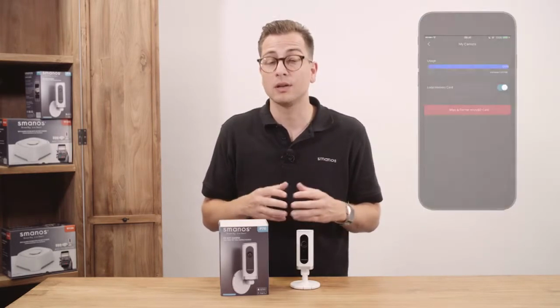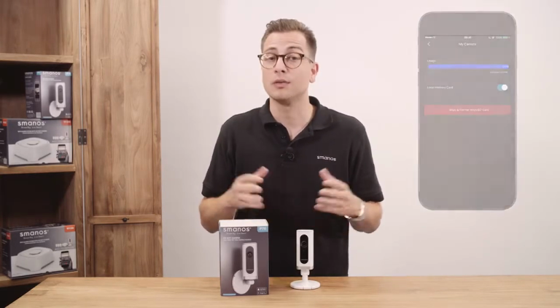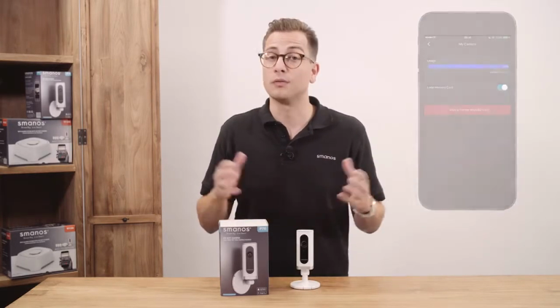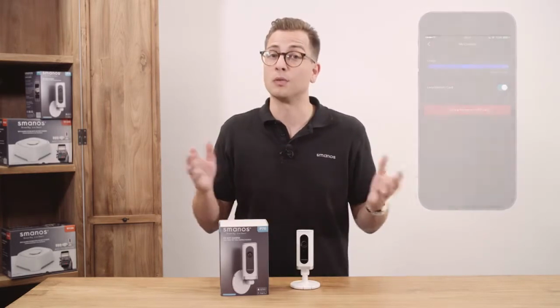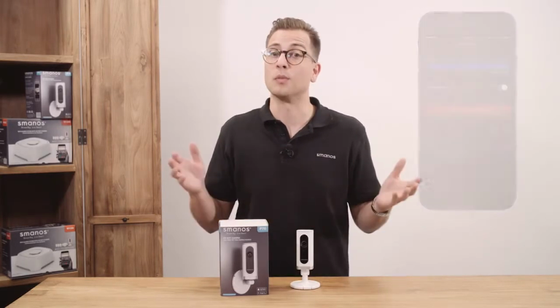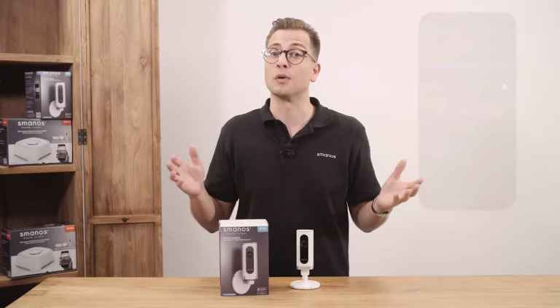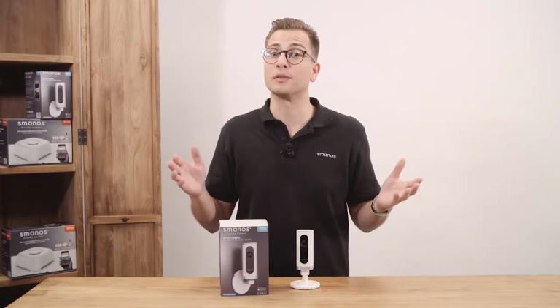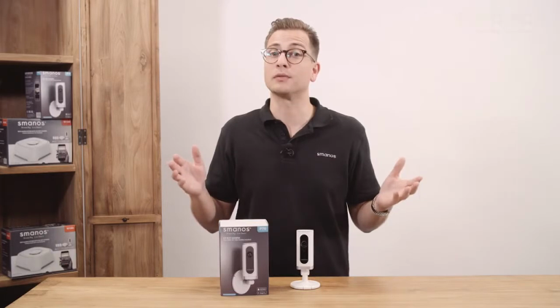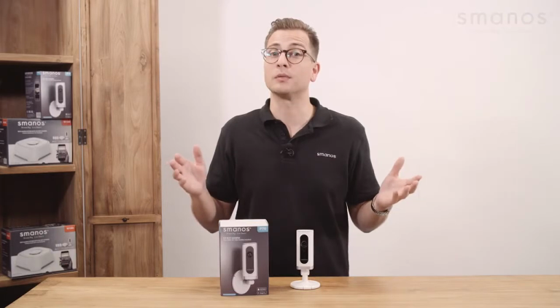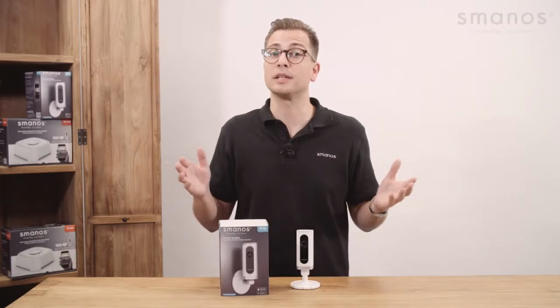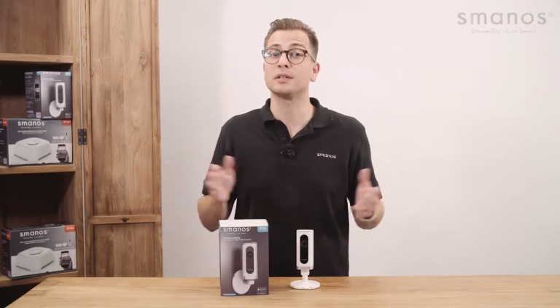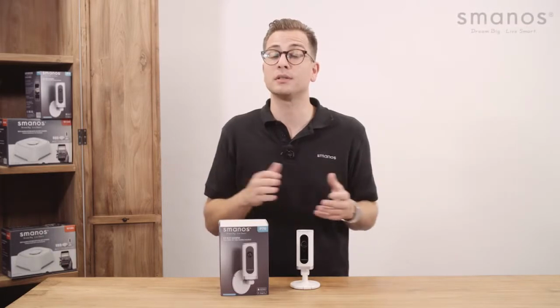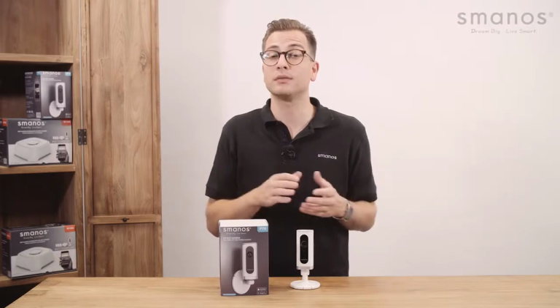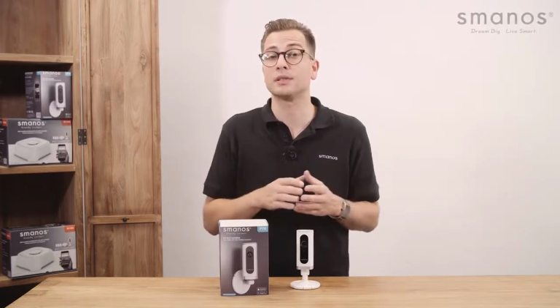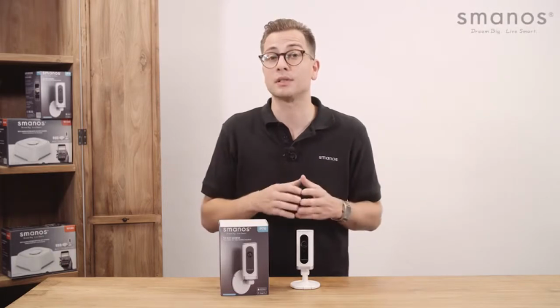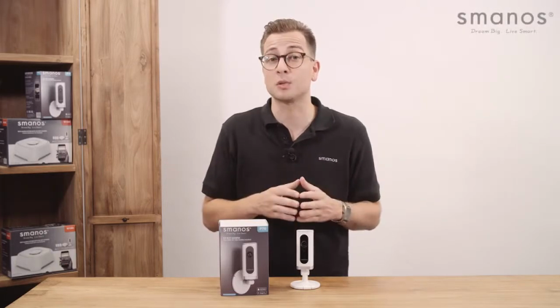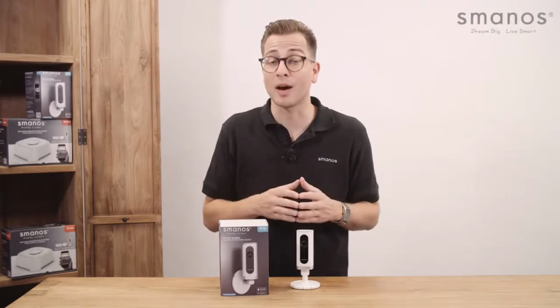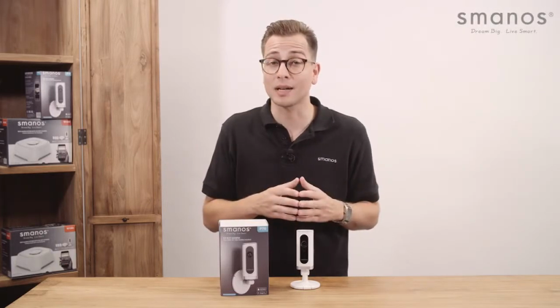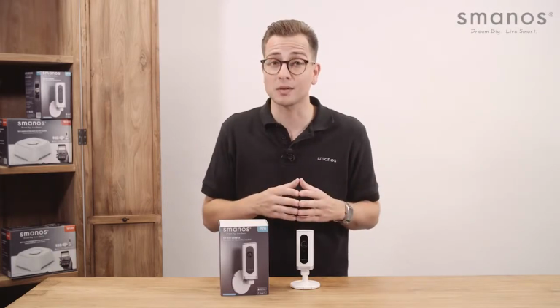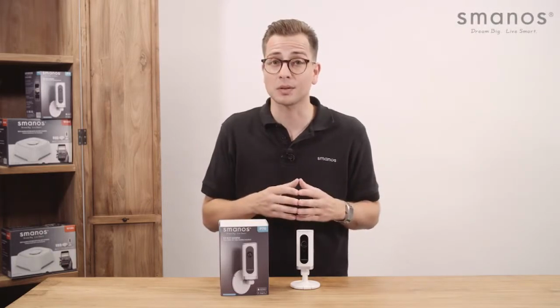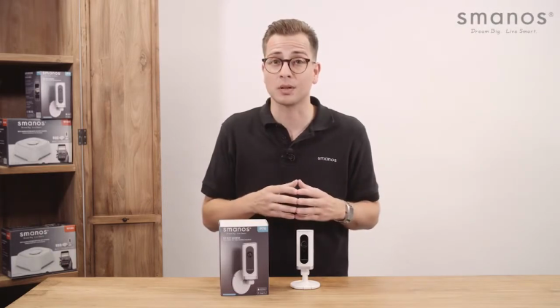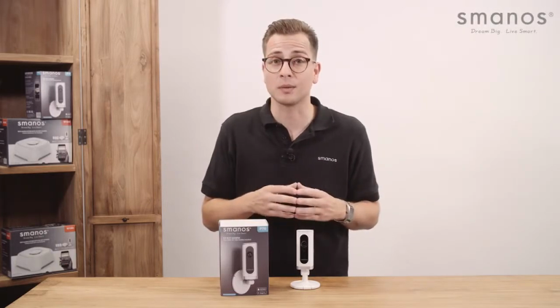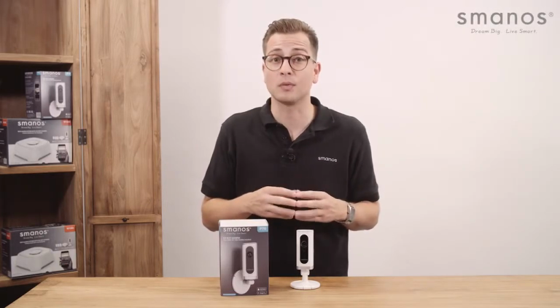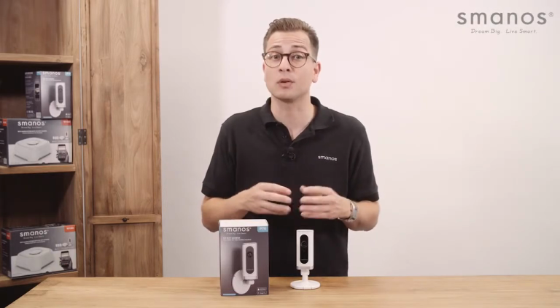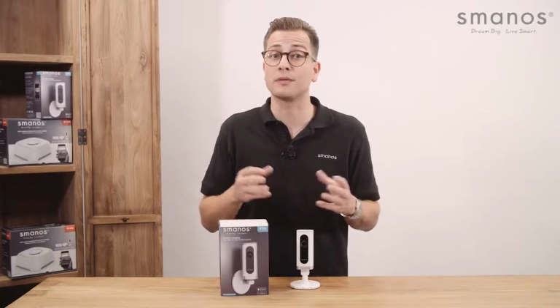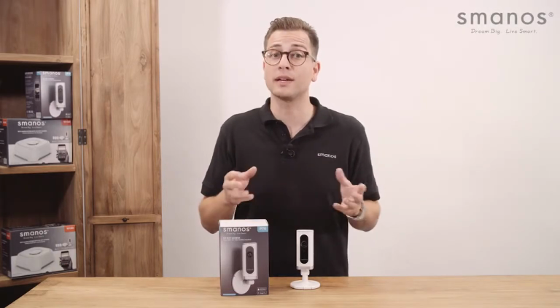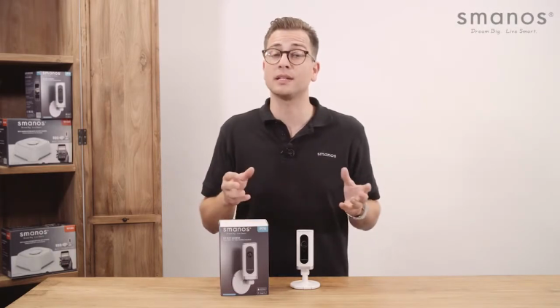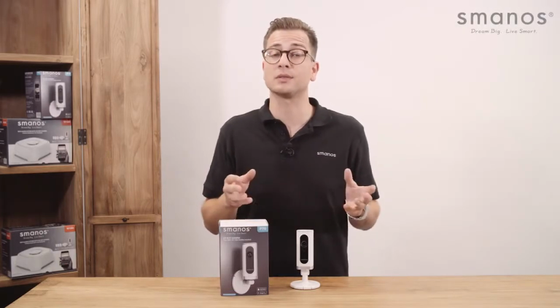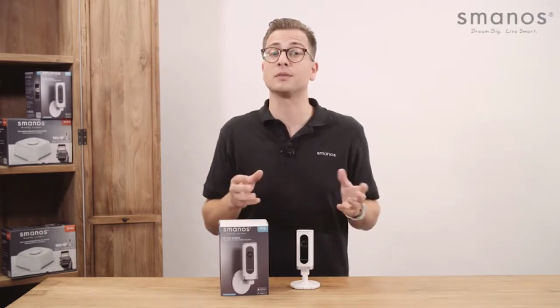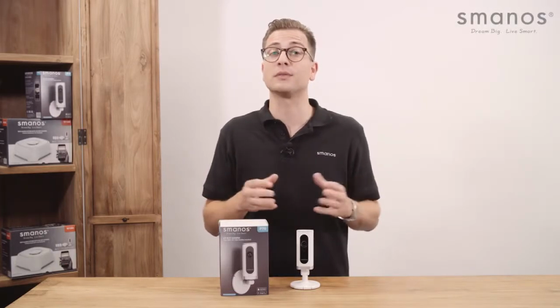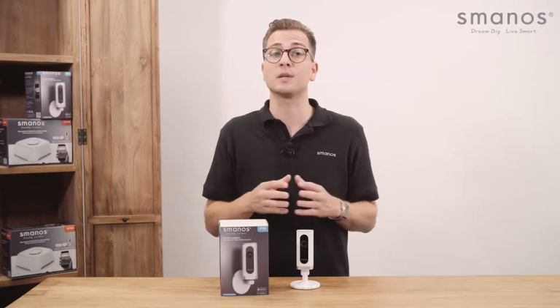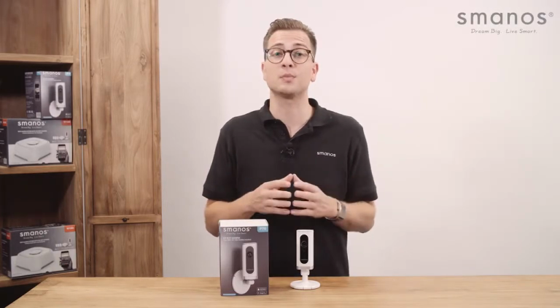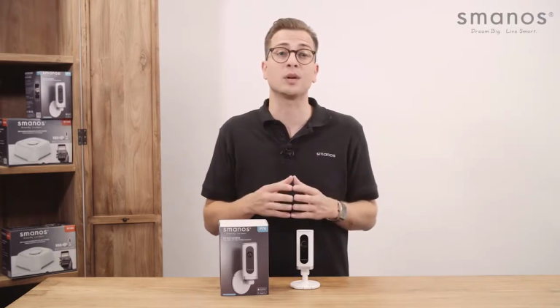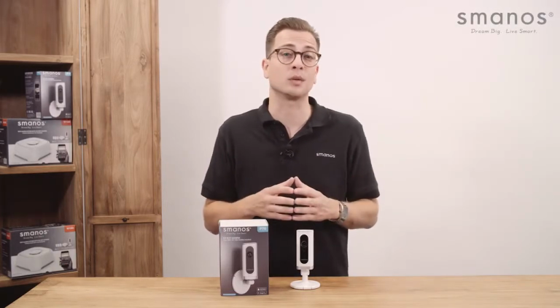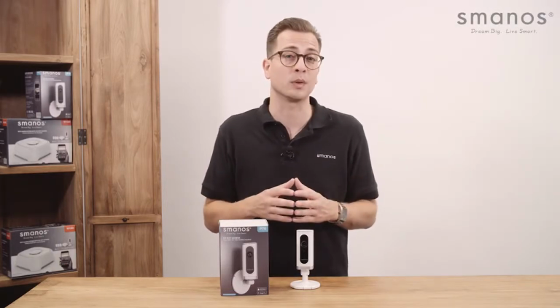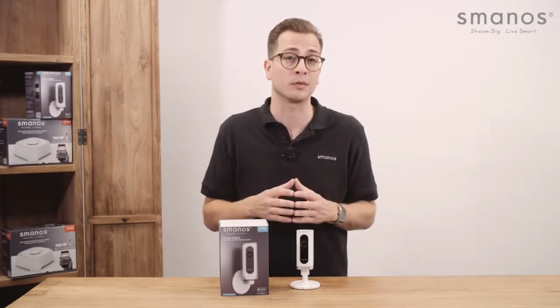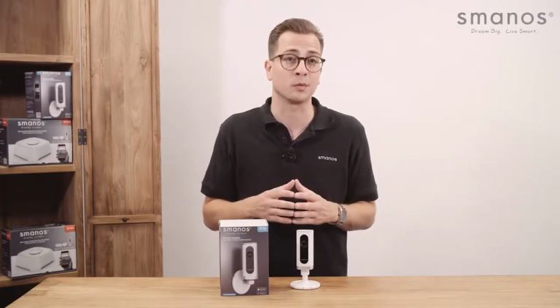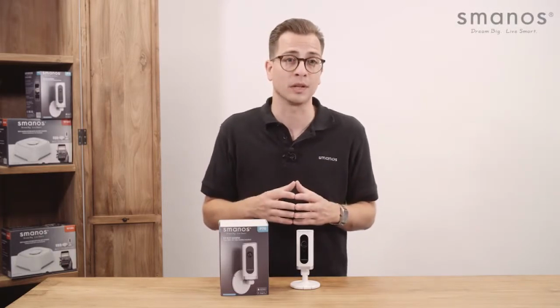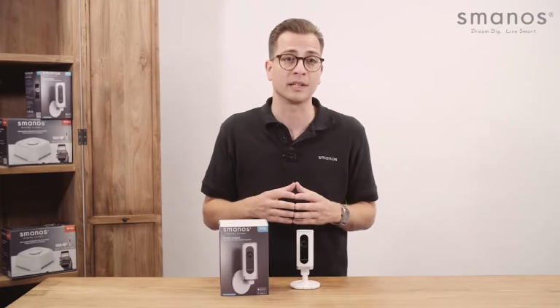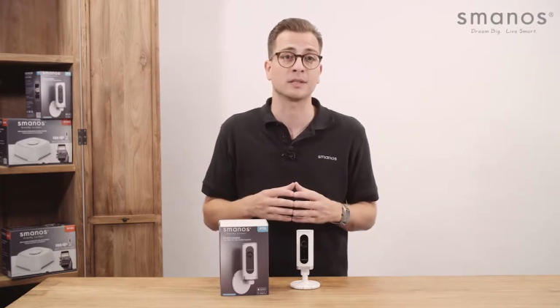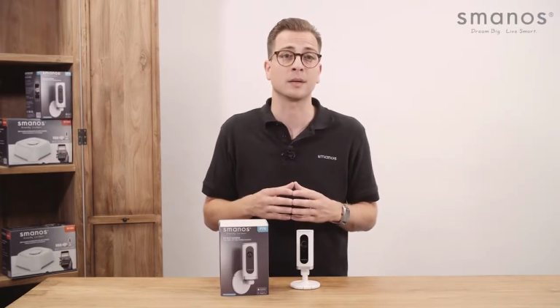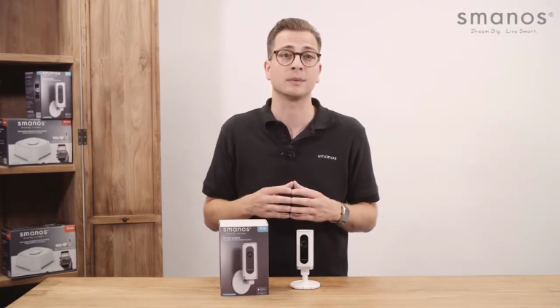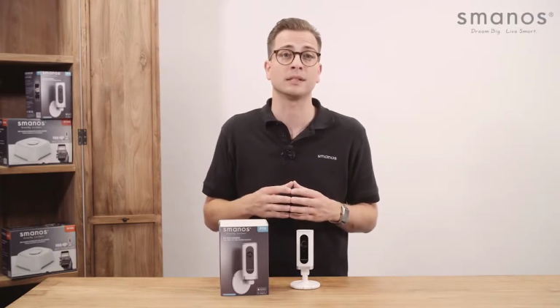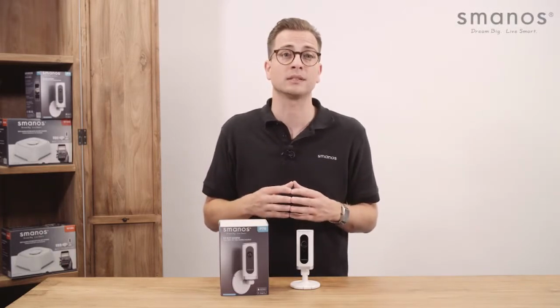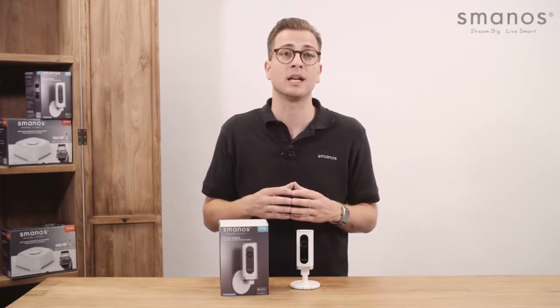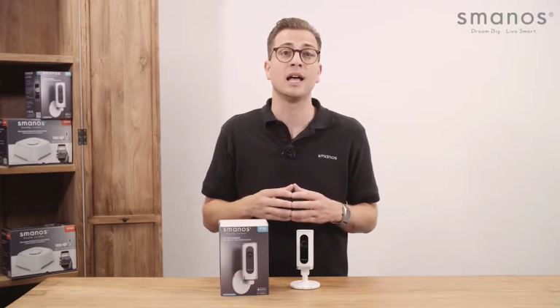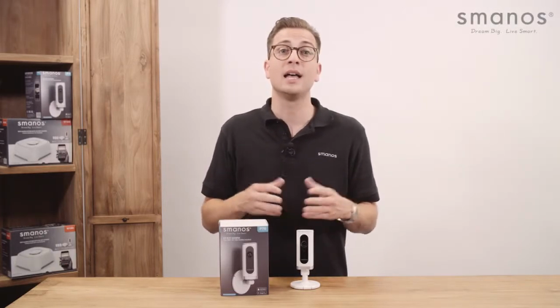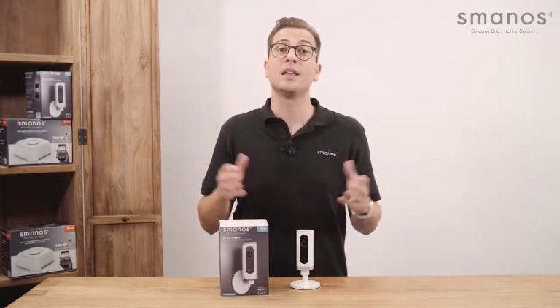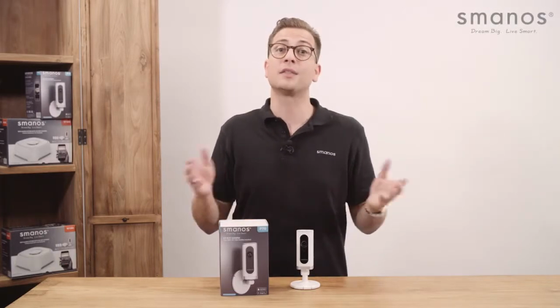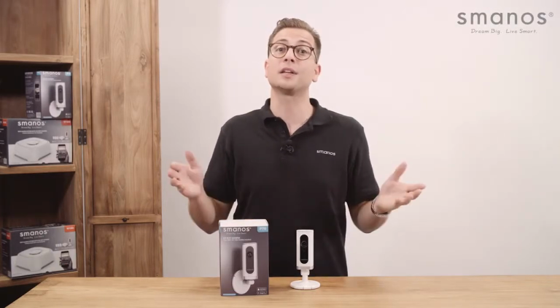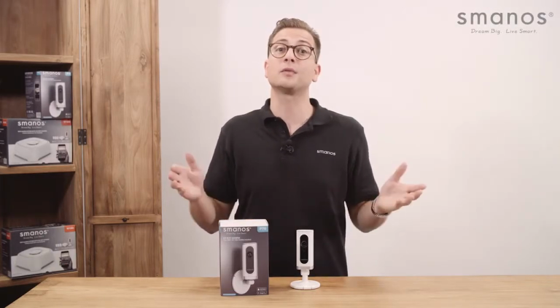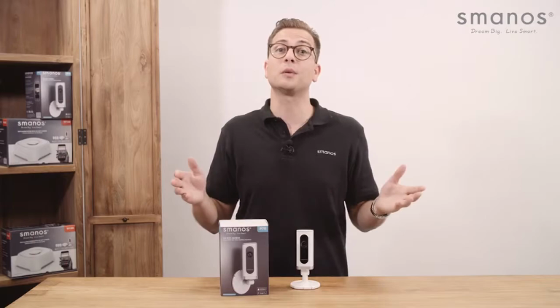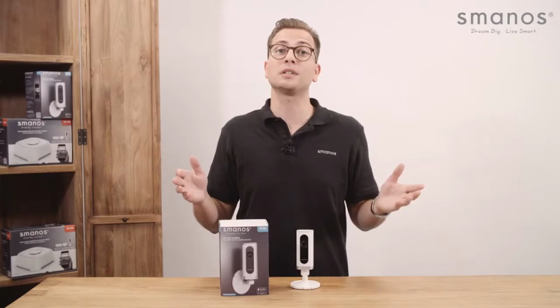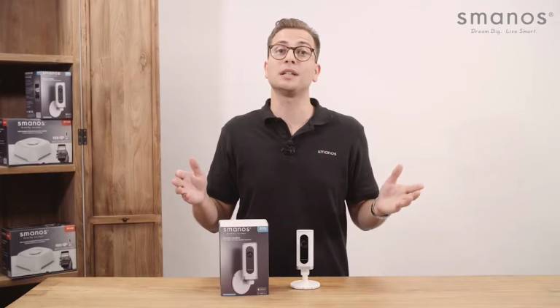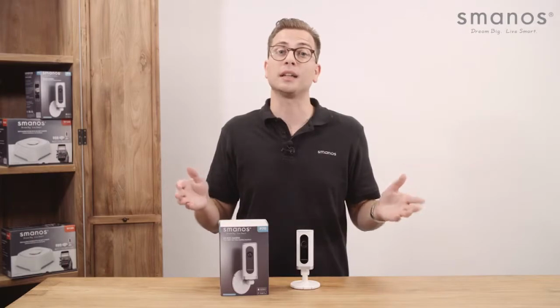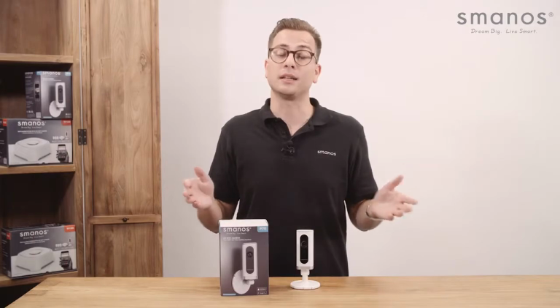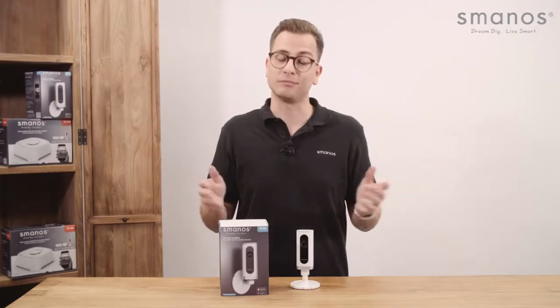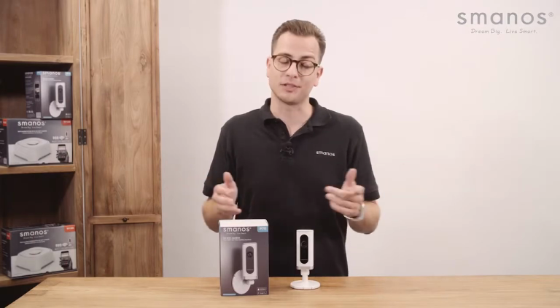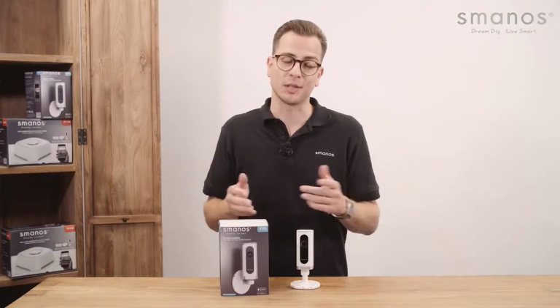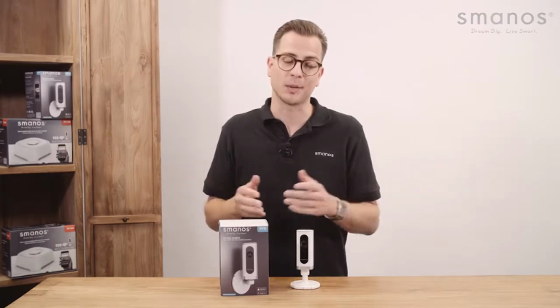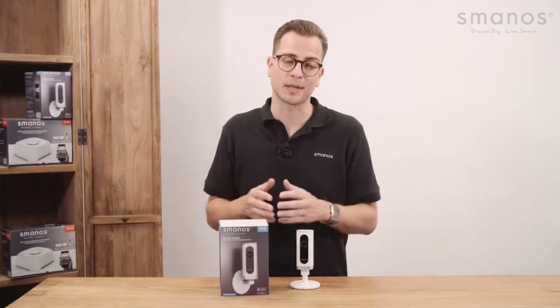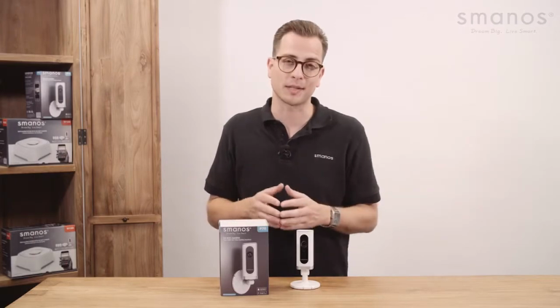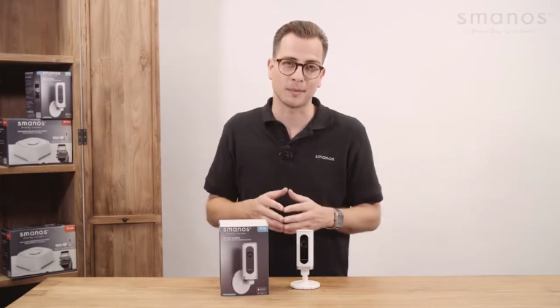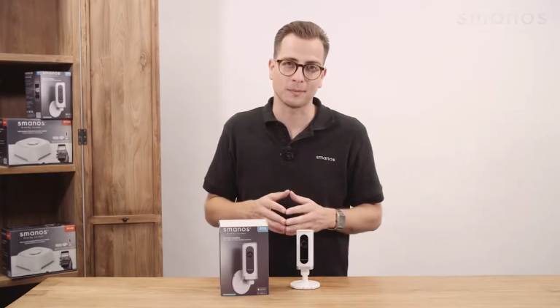For more information, visit smanos.com or find us on Facebook and Twitter for the latest updates. Thank you for watching and see you next time.